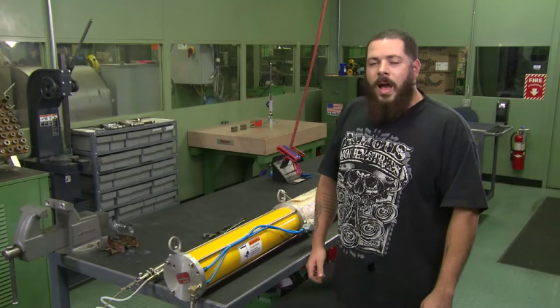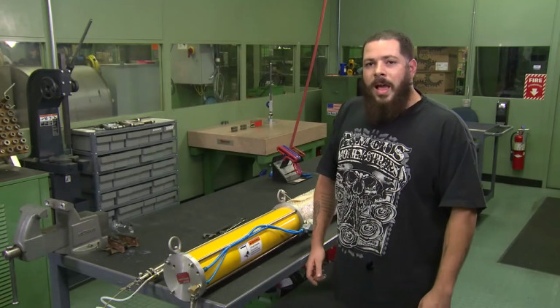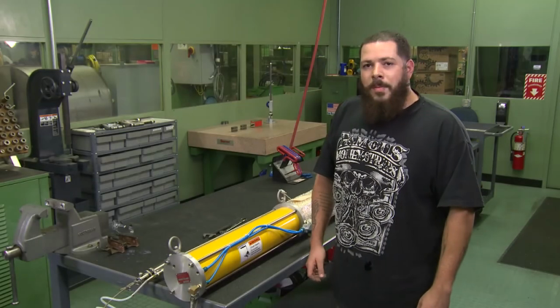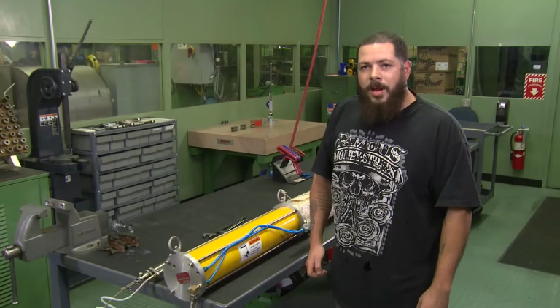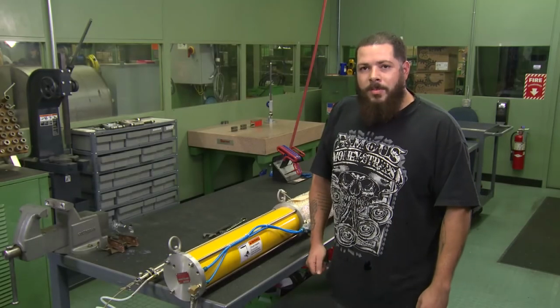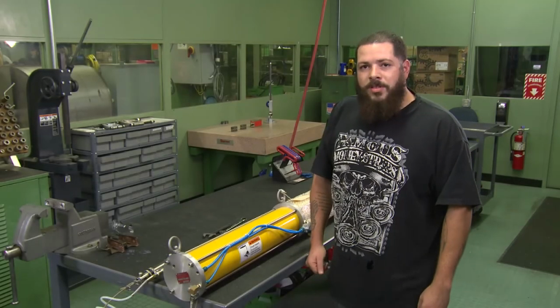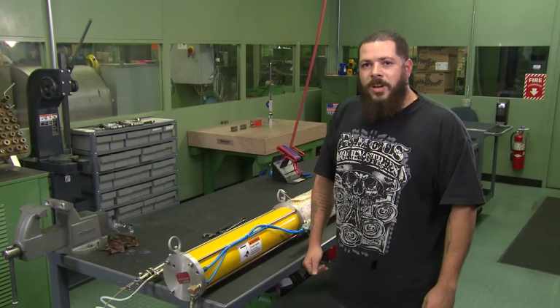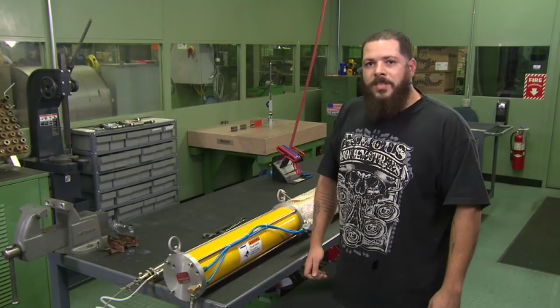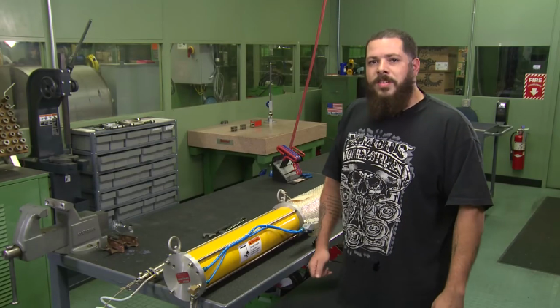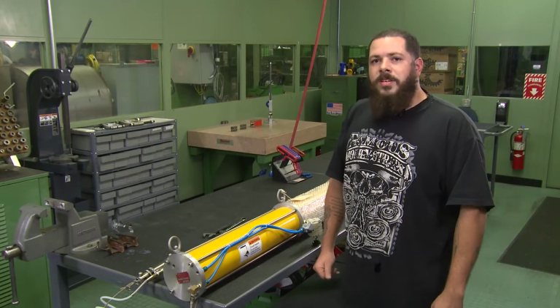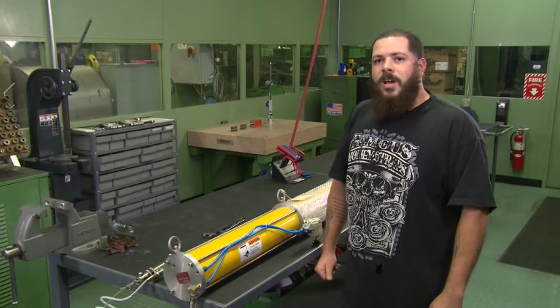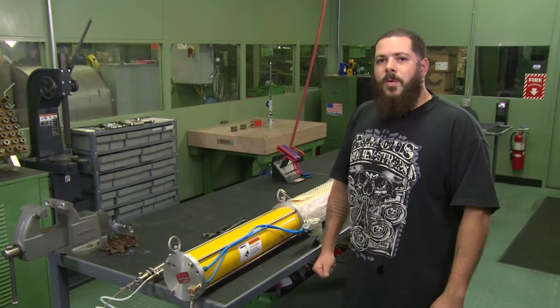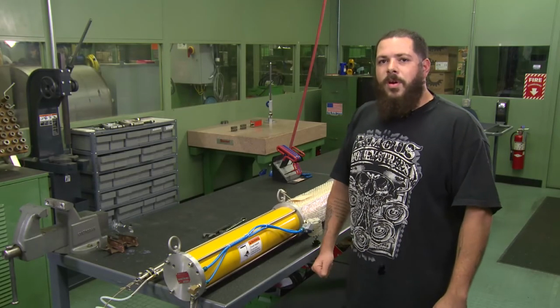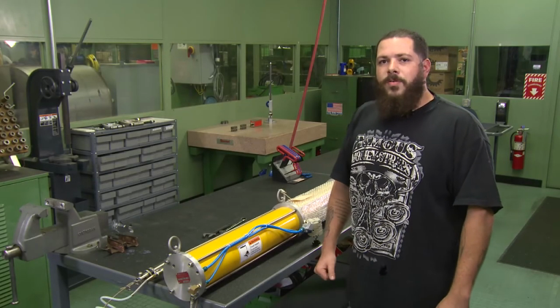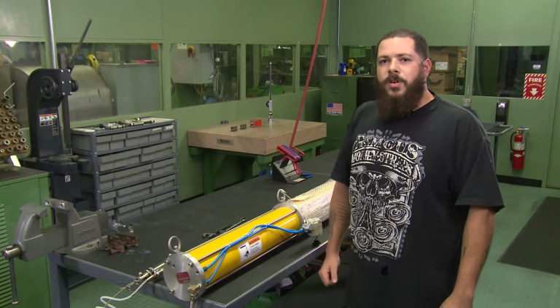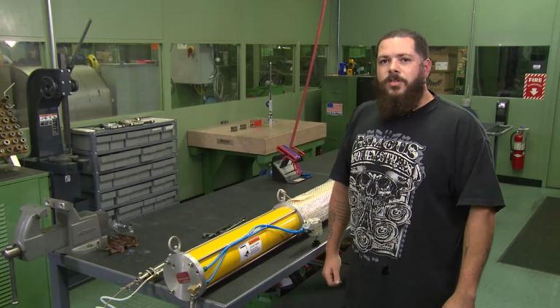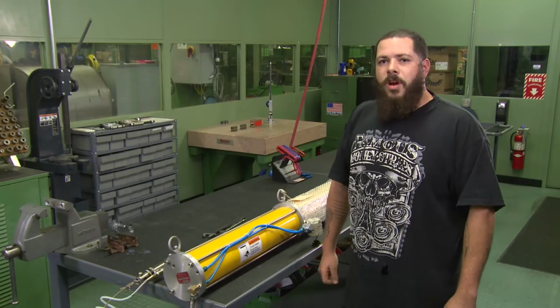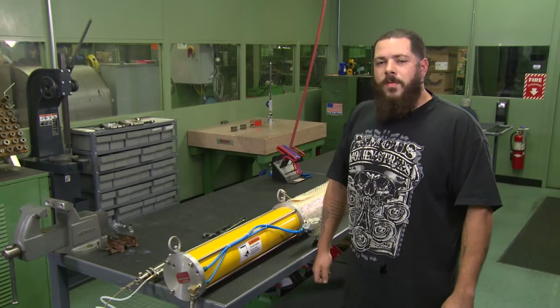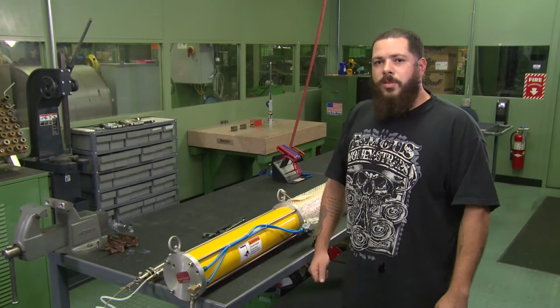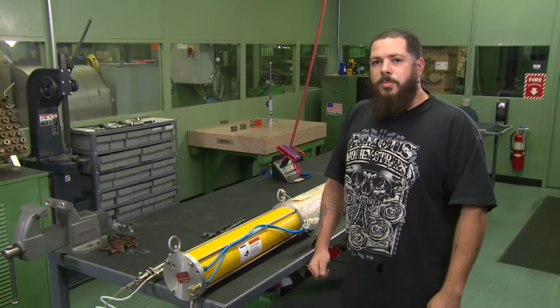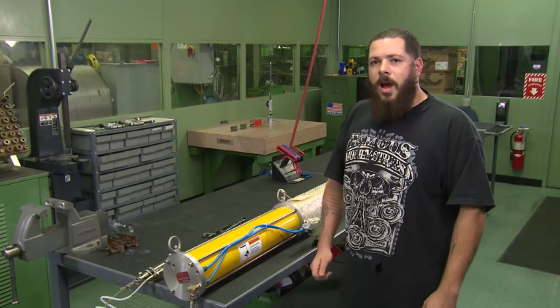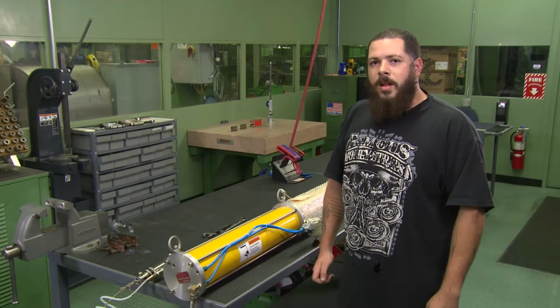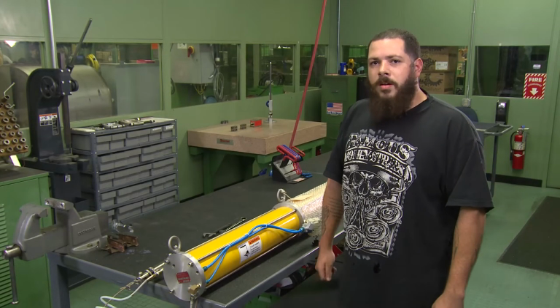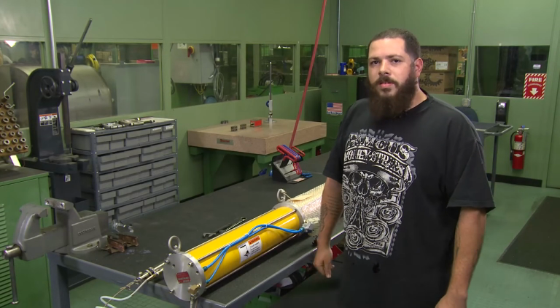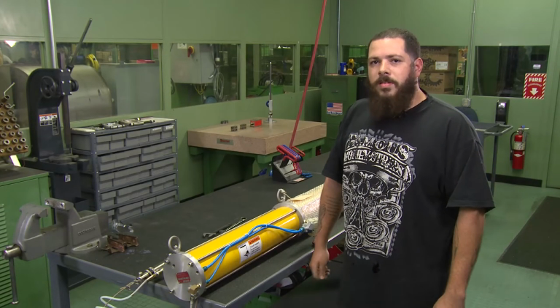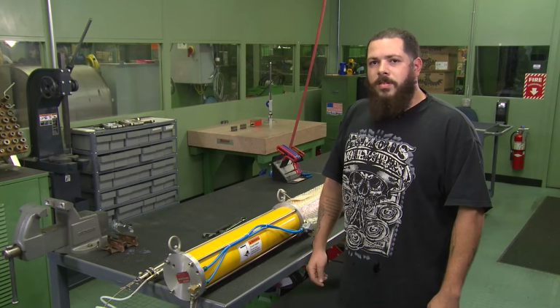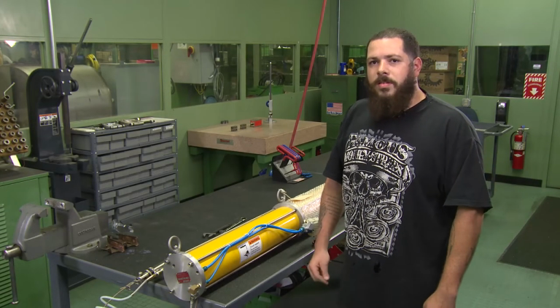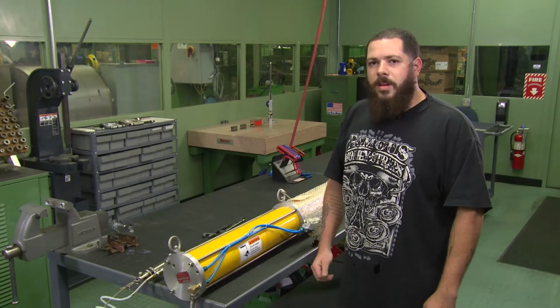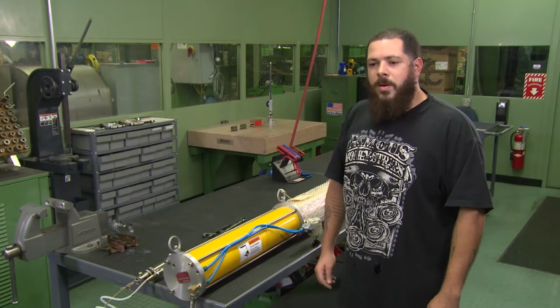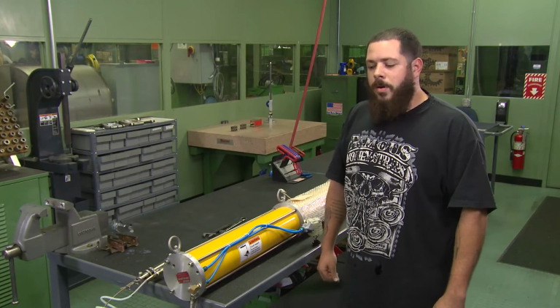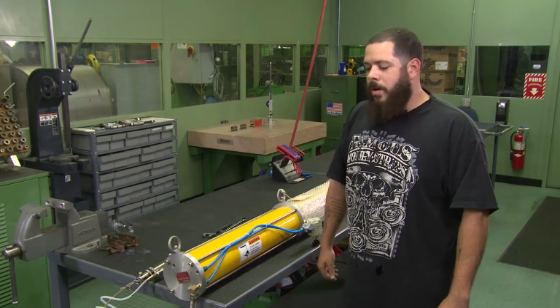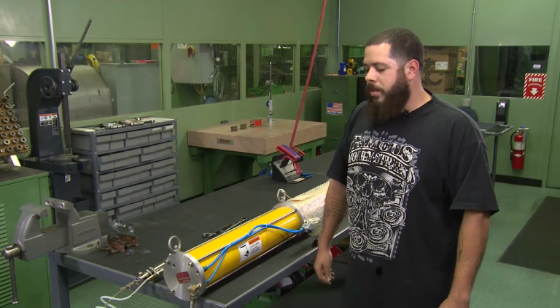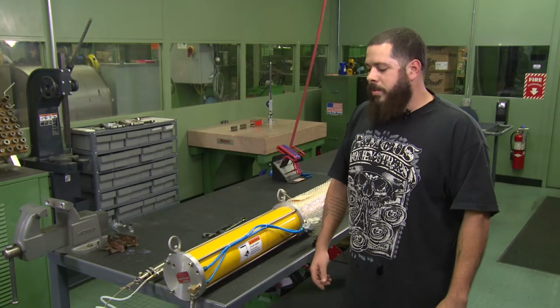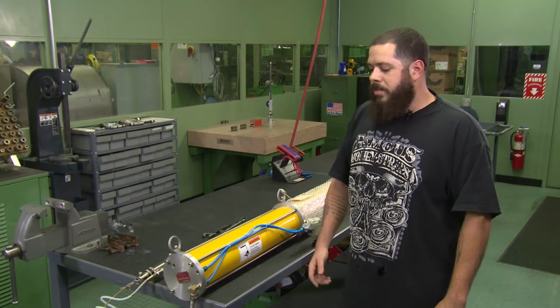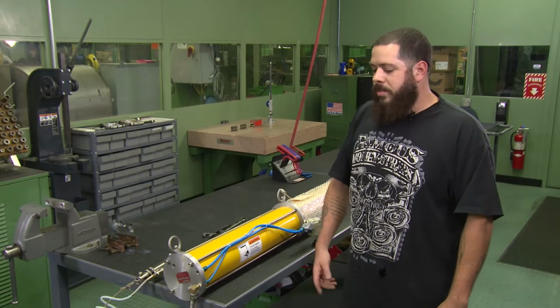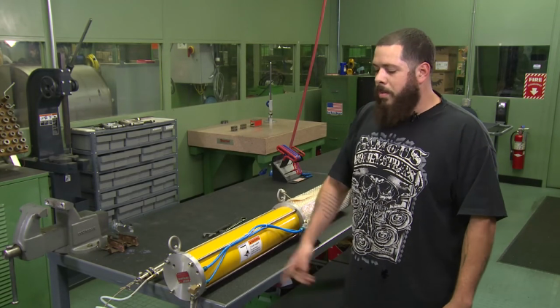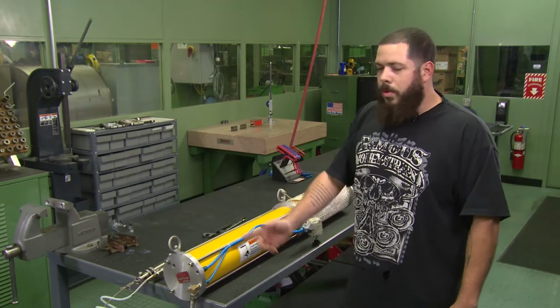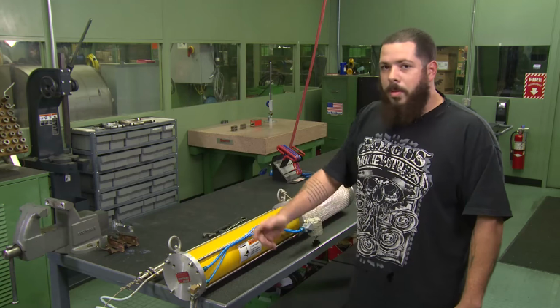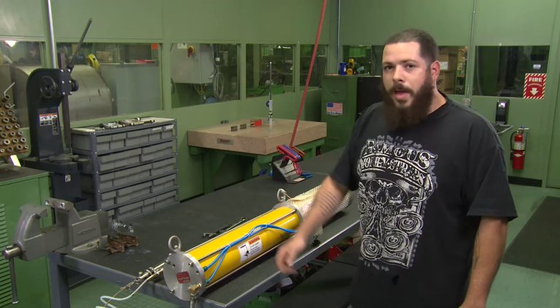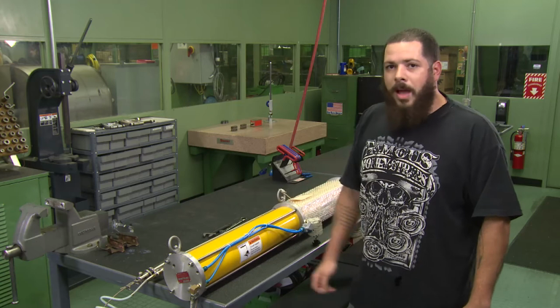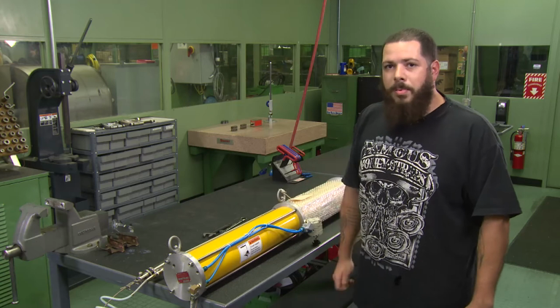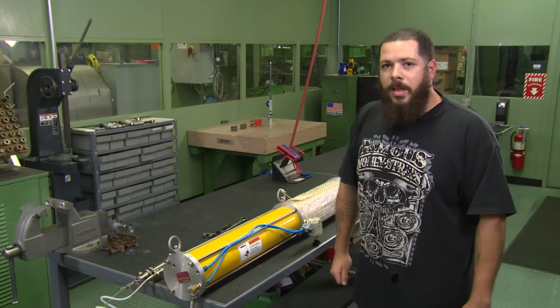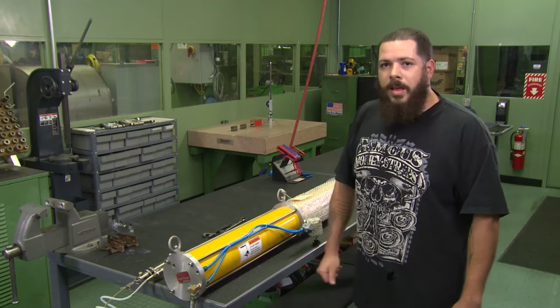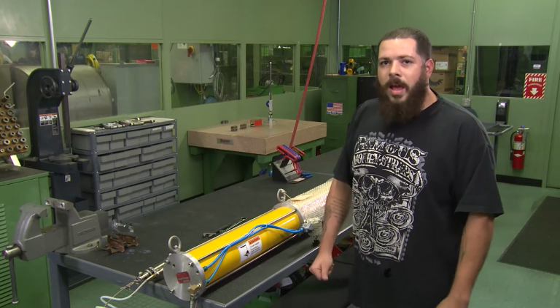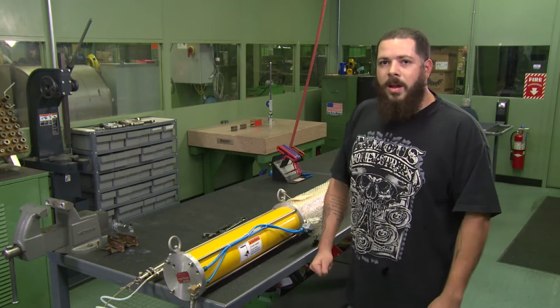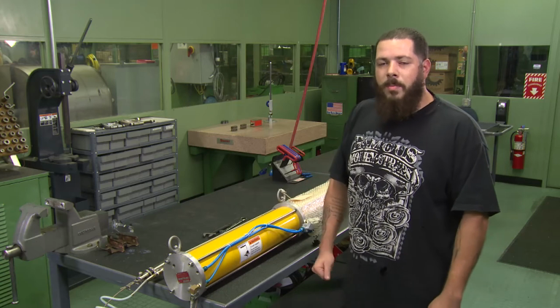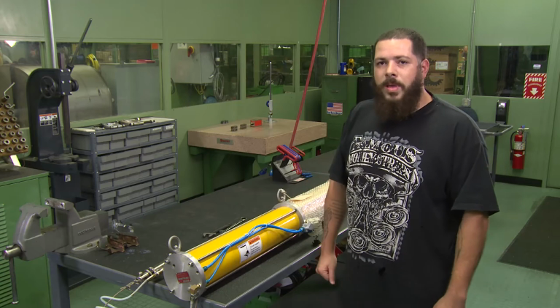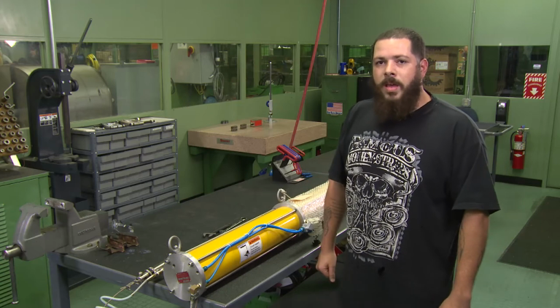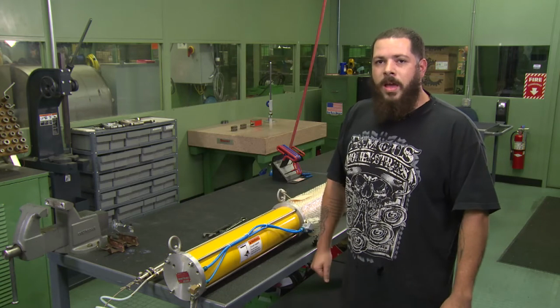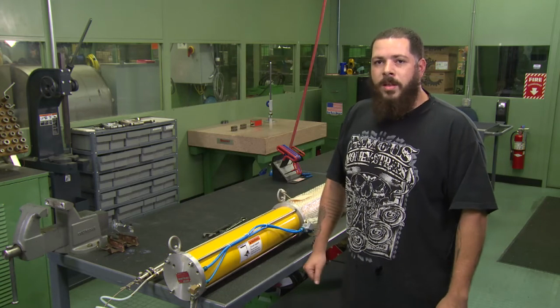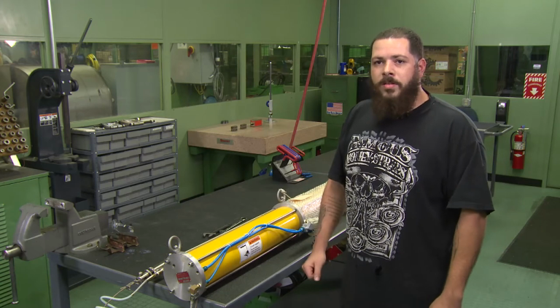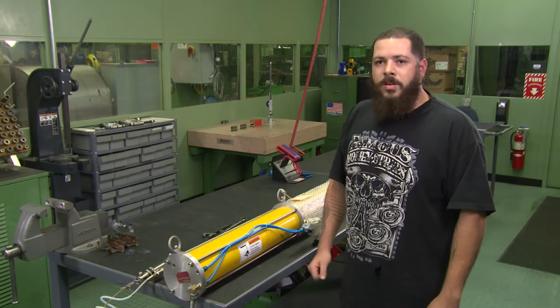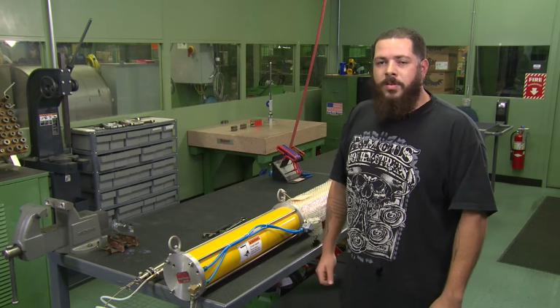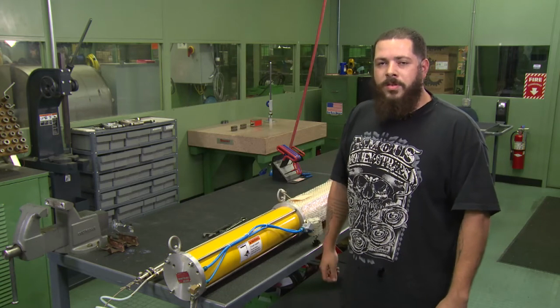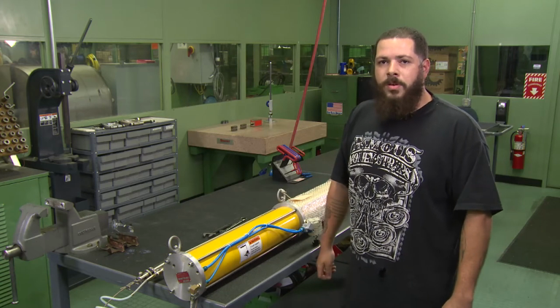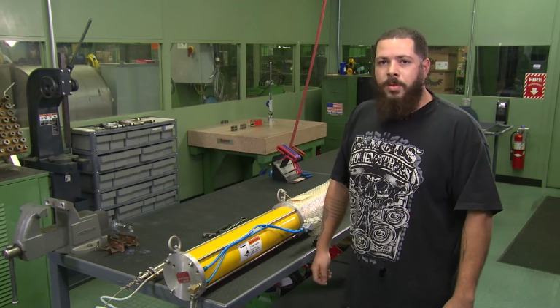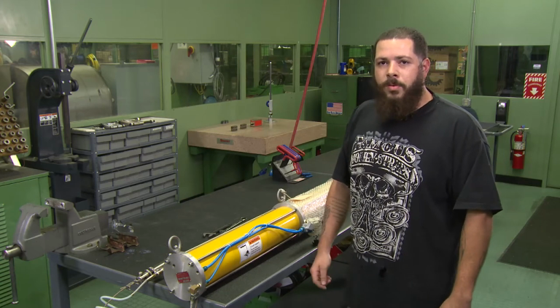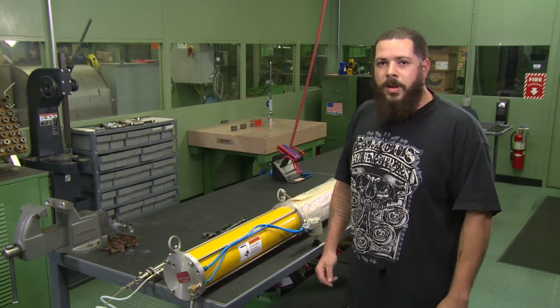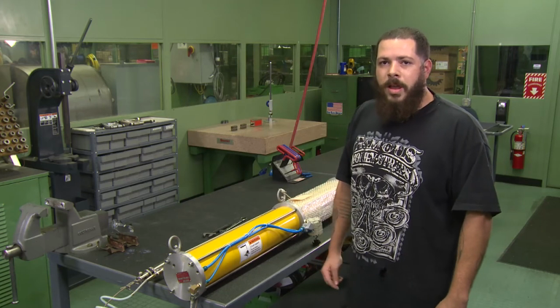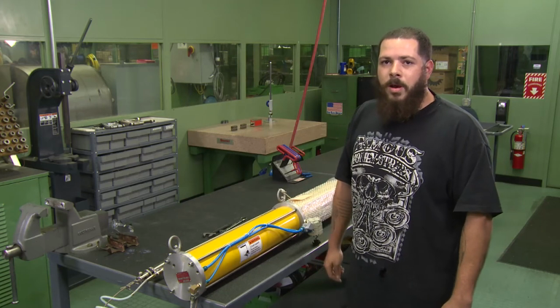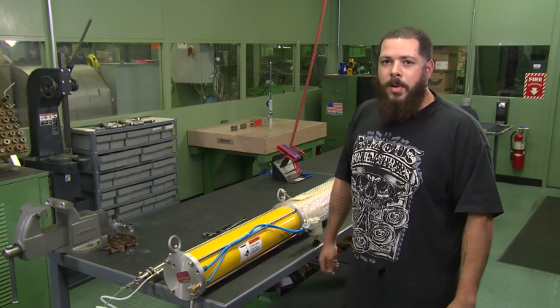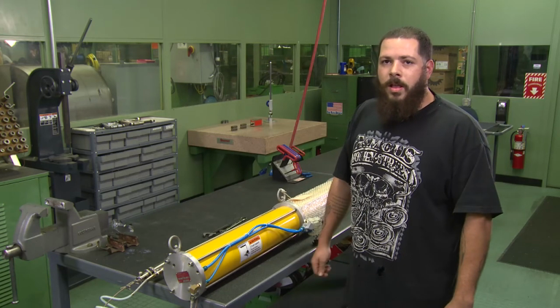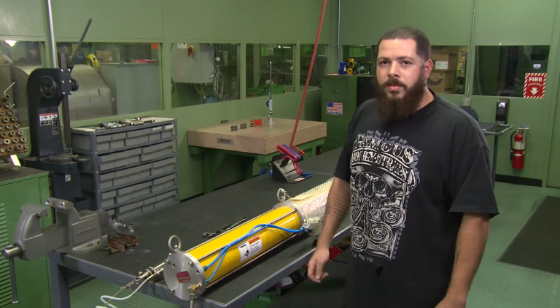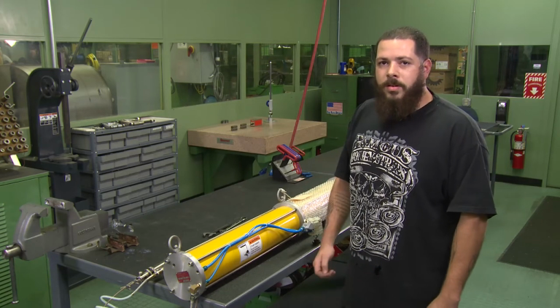Hi, my name's Jesse. I work for Jarvis Products. Today we're going to disassemble the back plate on a BN003 air balancer.